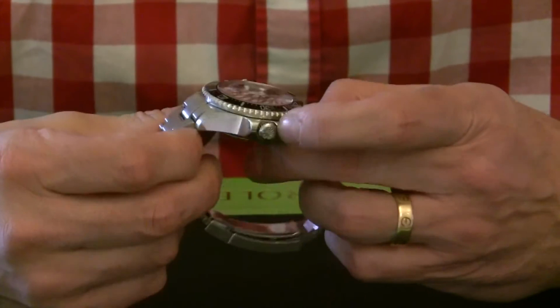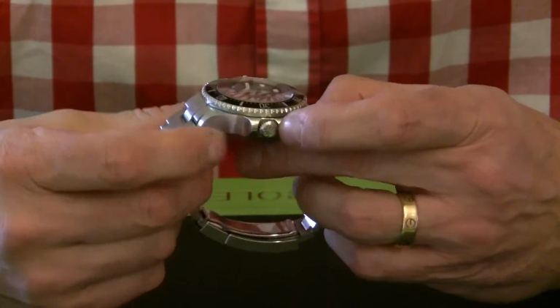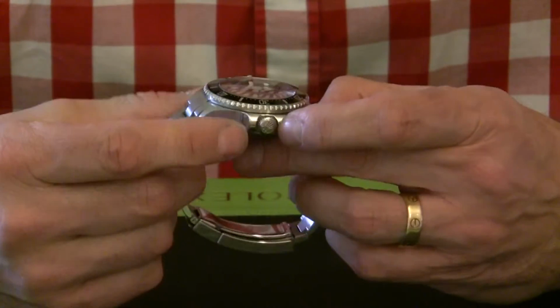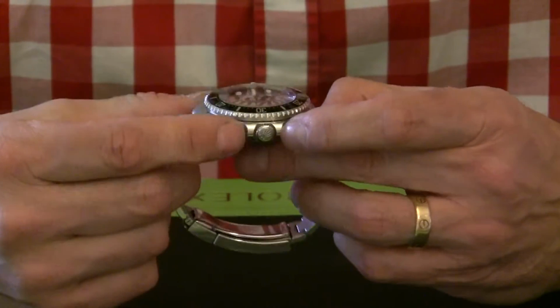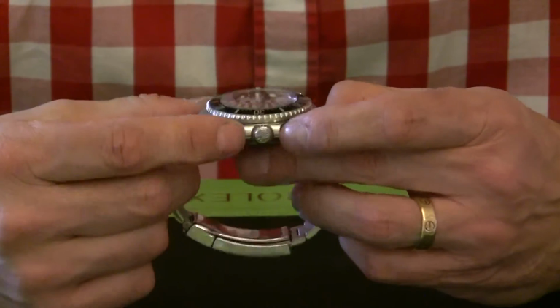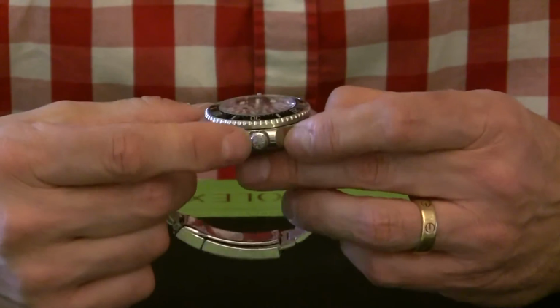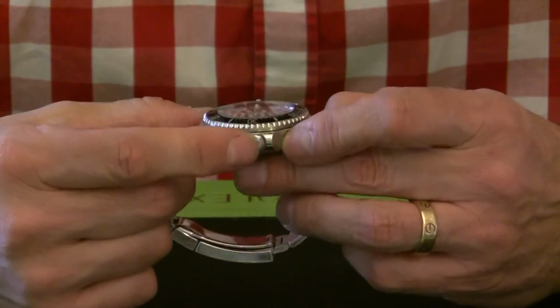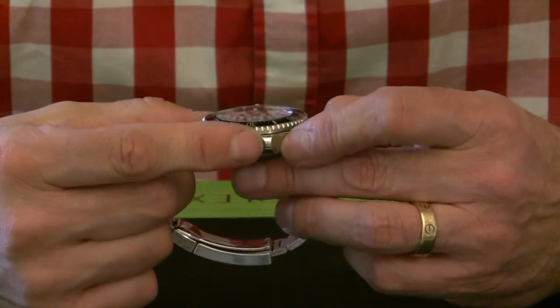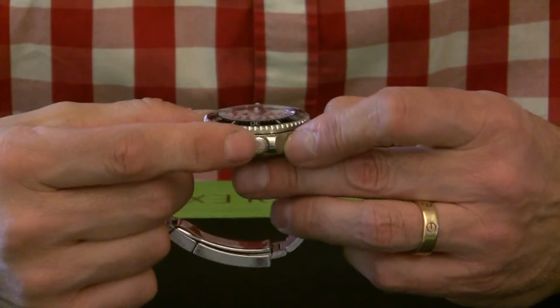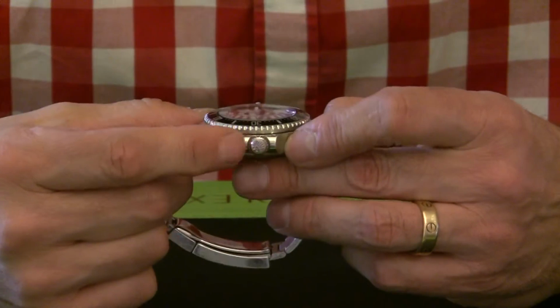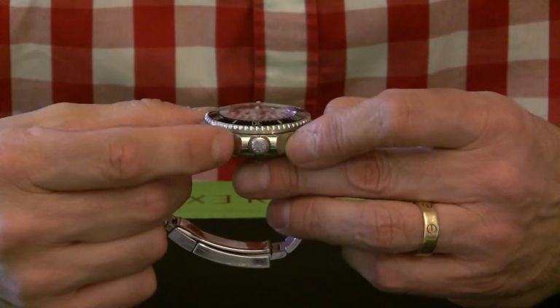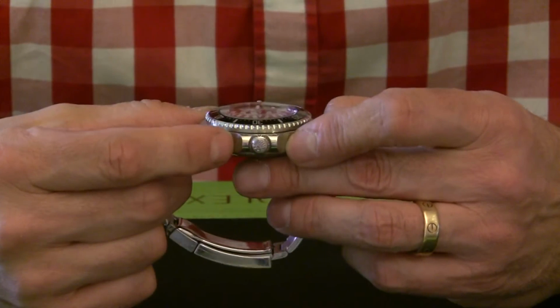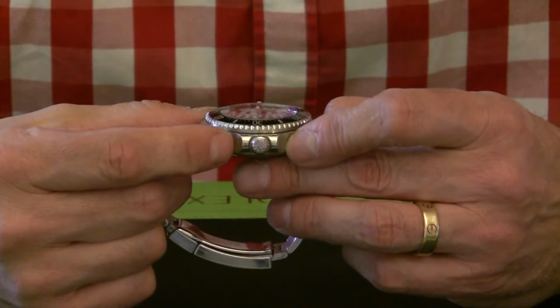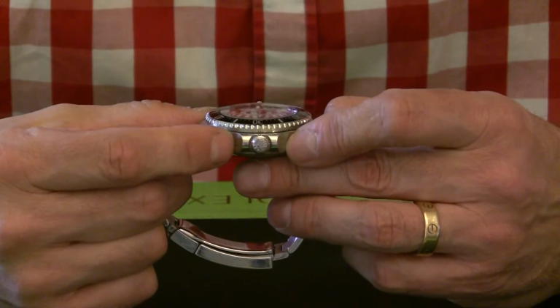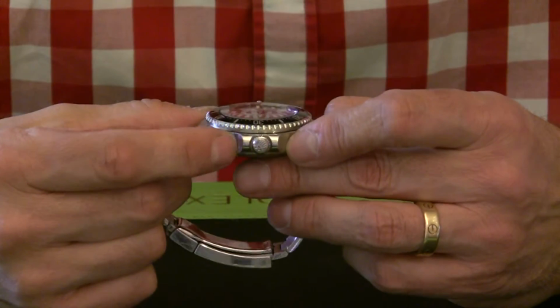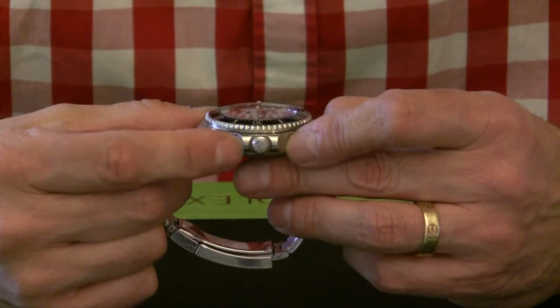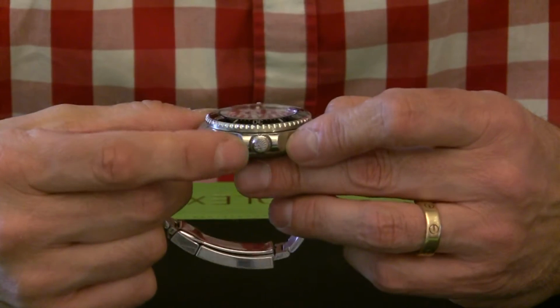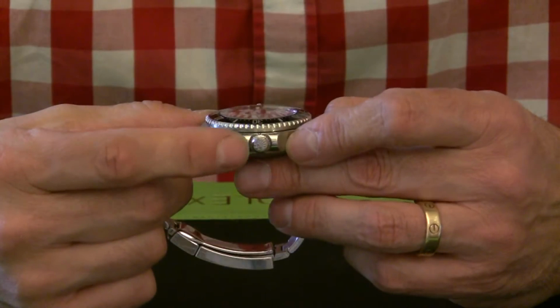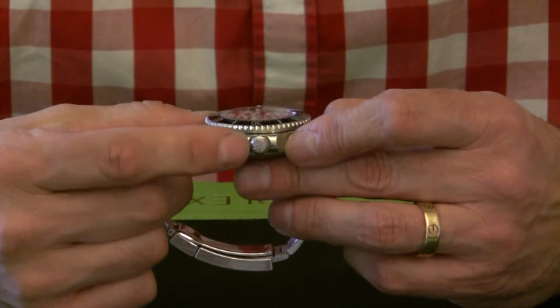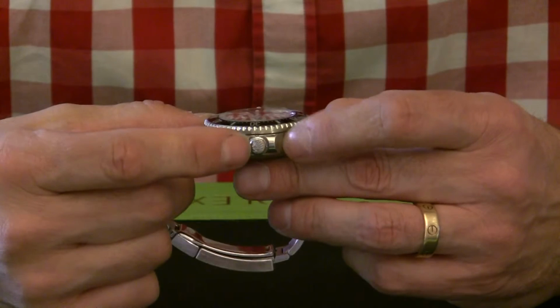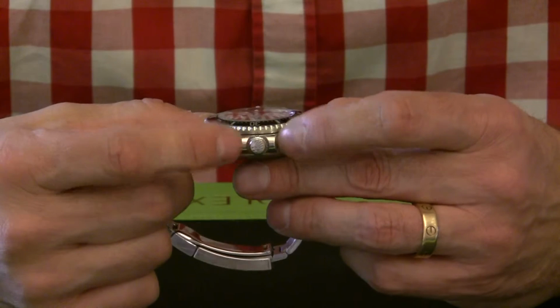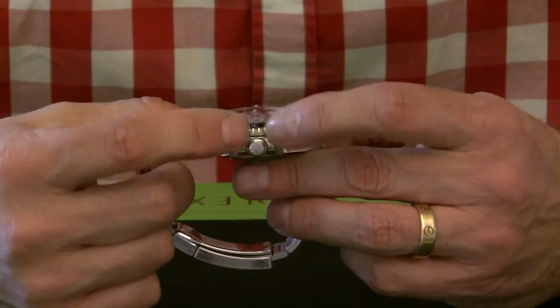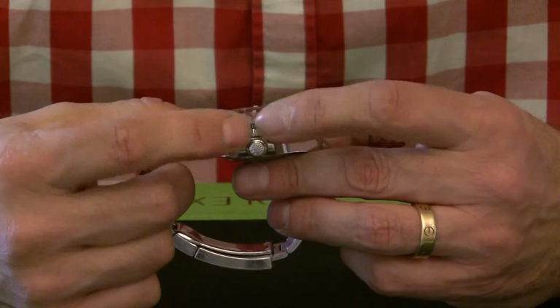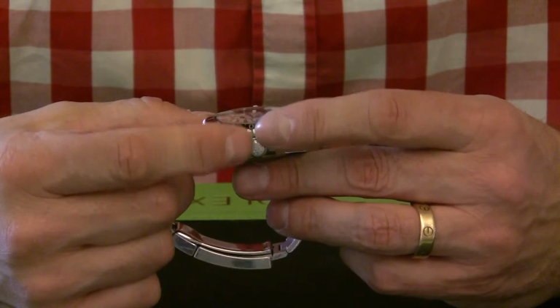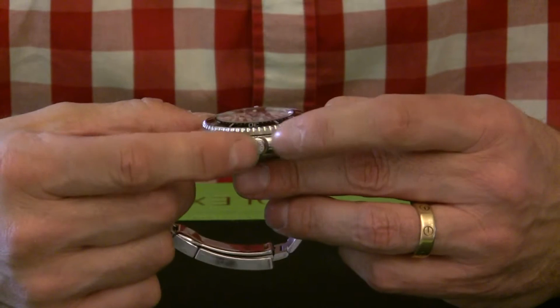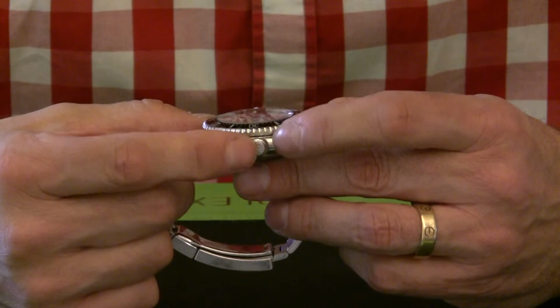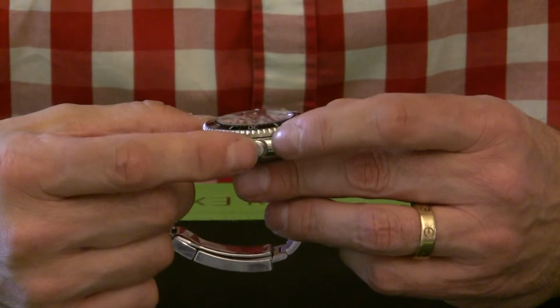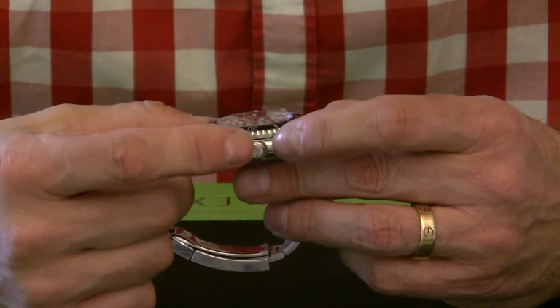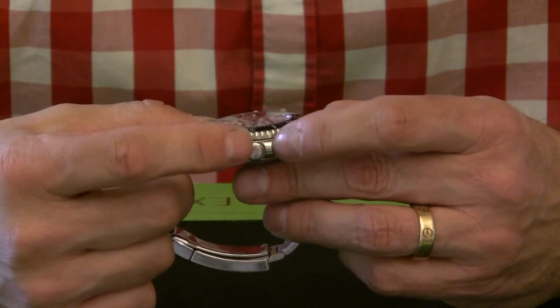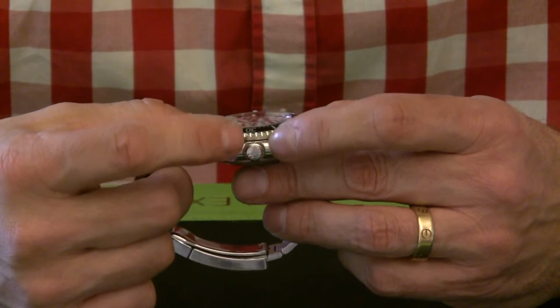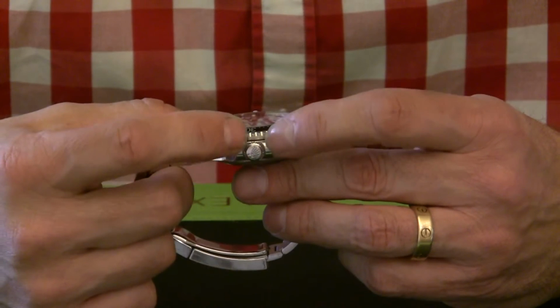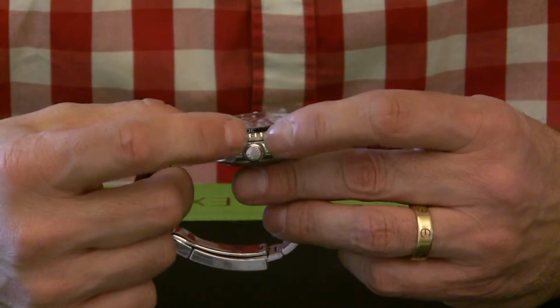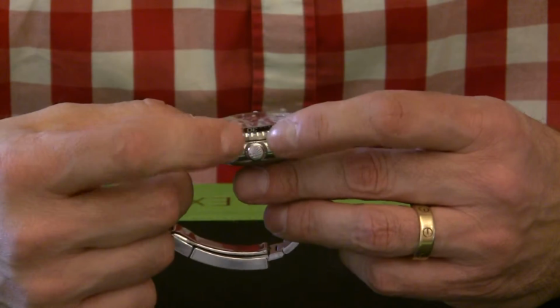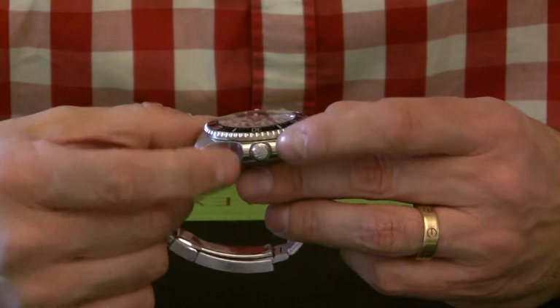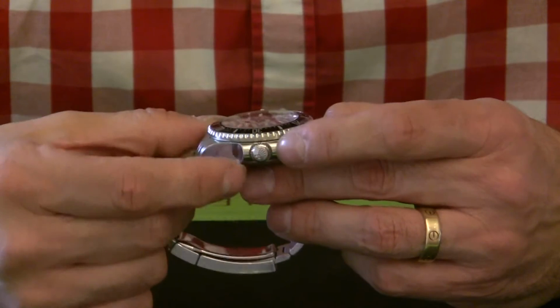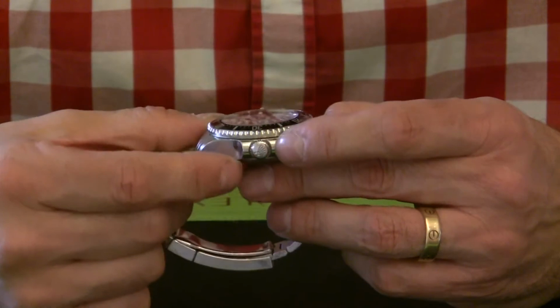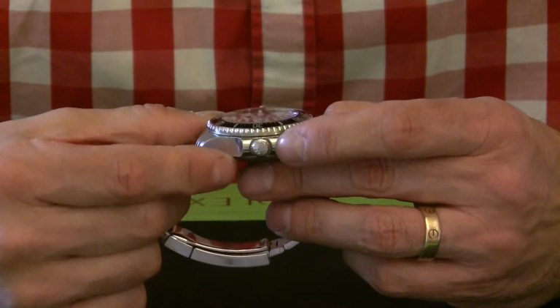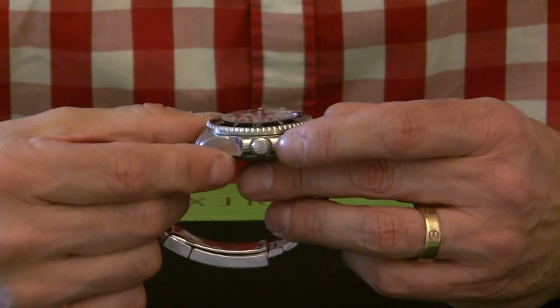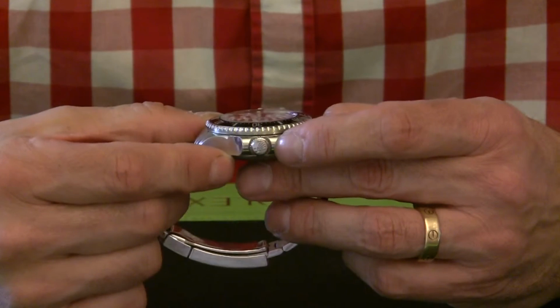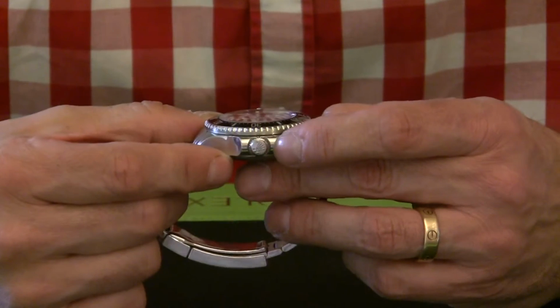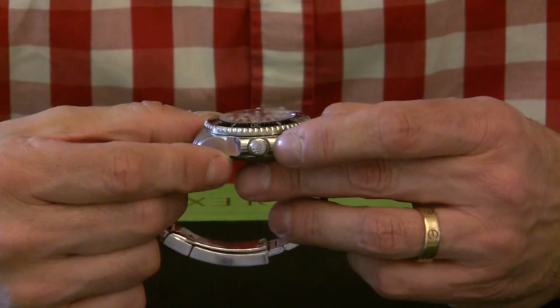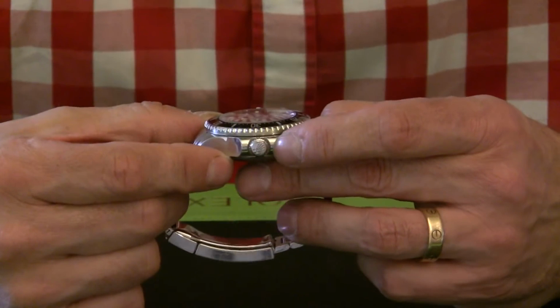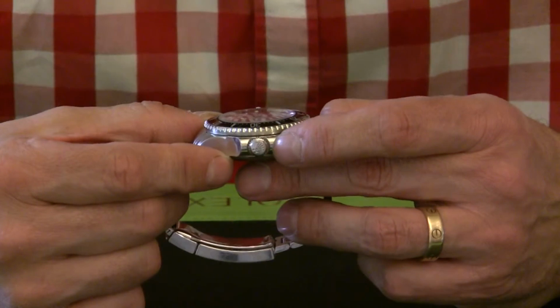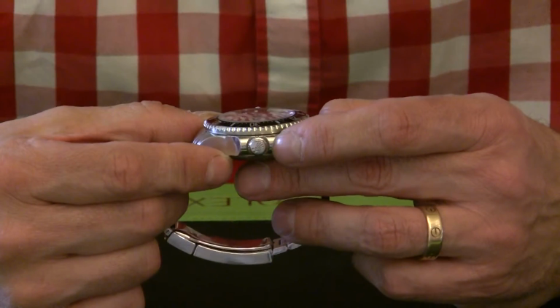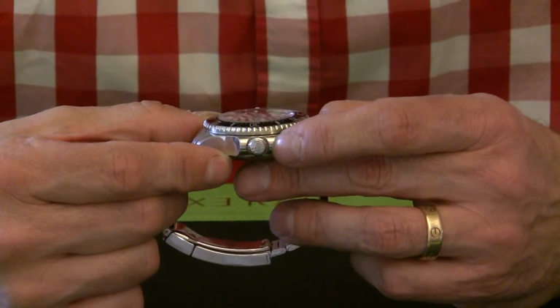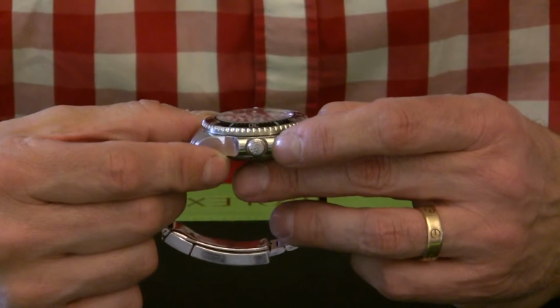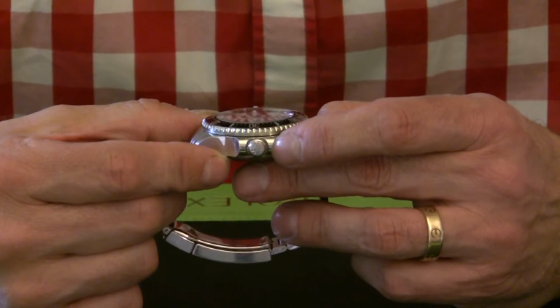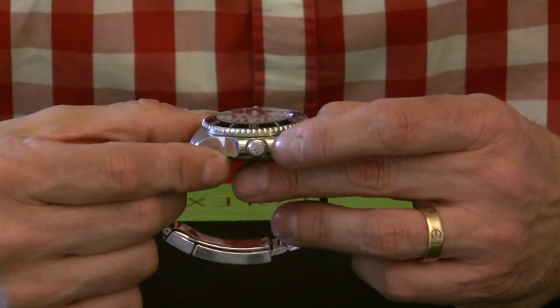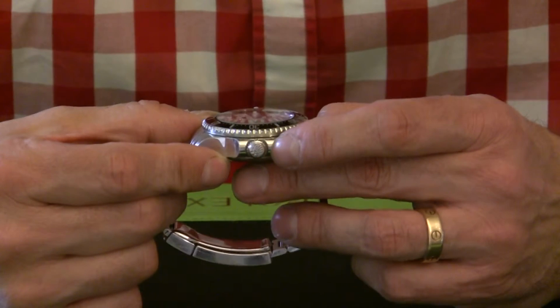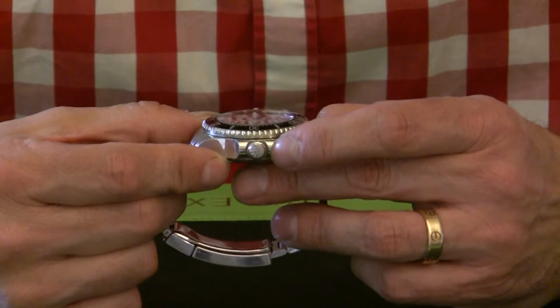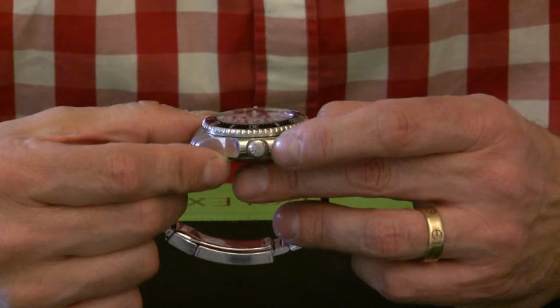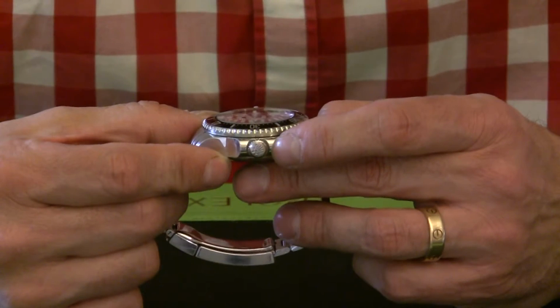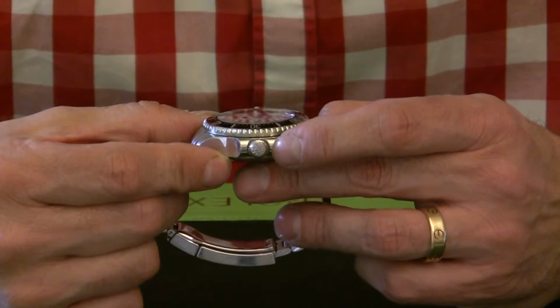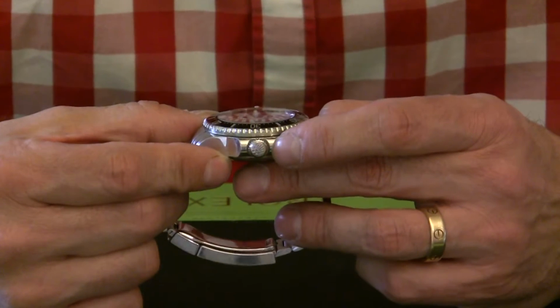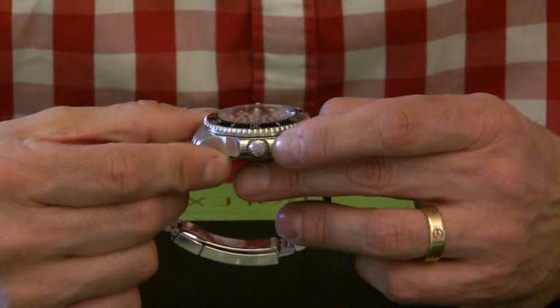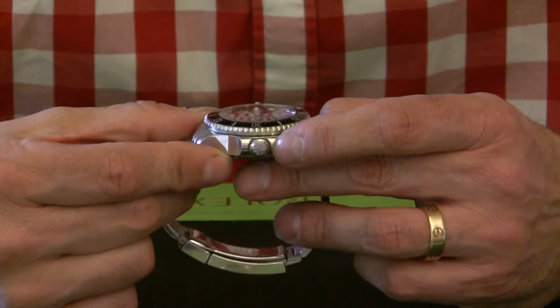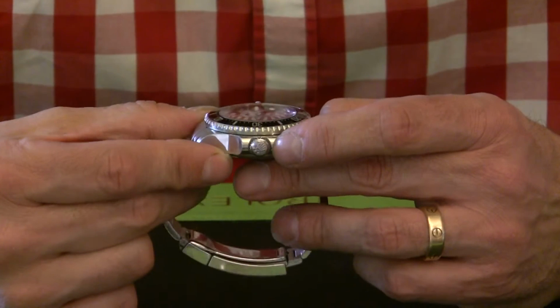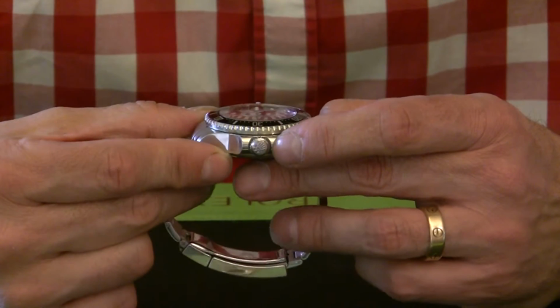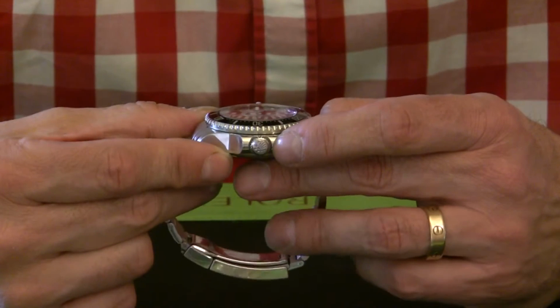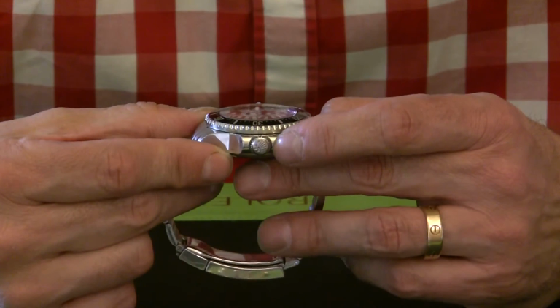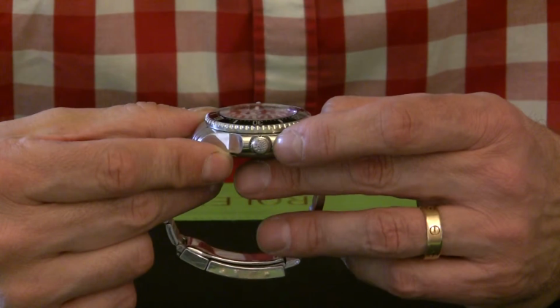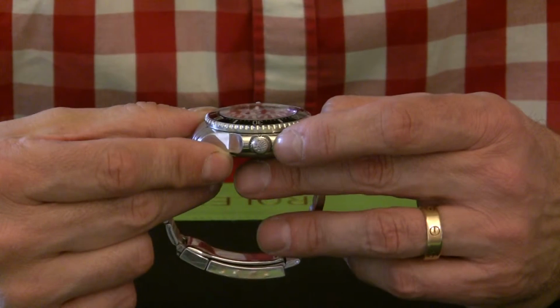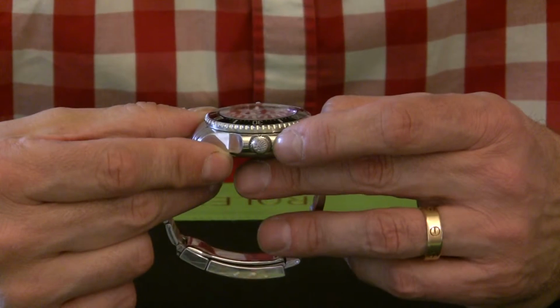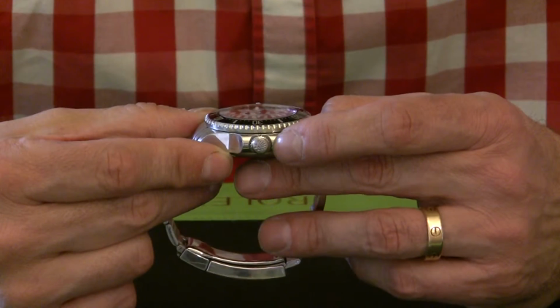On the side here is a traditional Rolex crown, which actually winds and screws into the movement to give it a waterproof seal.